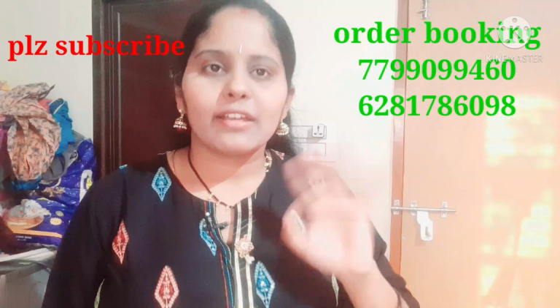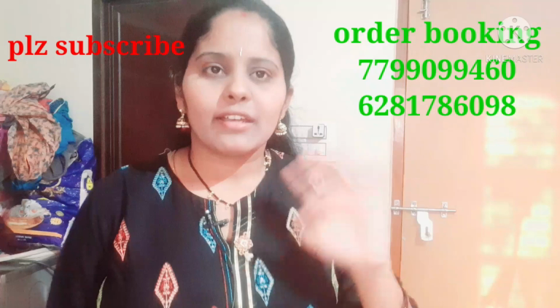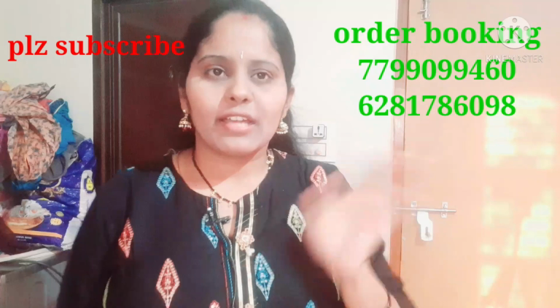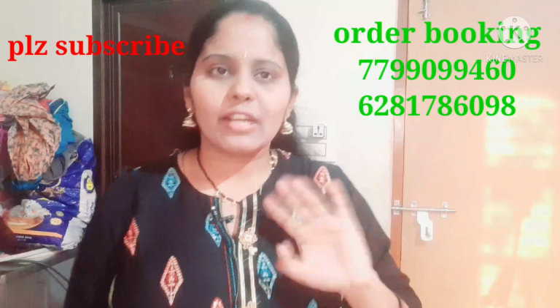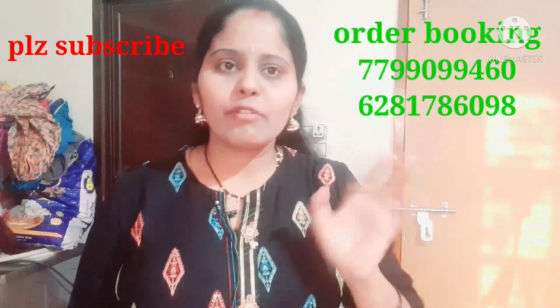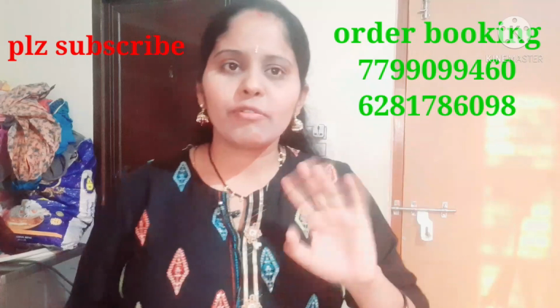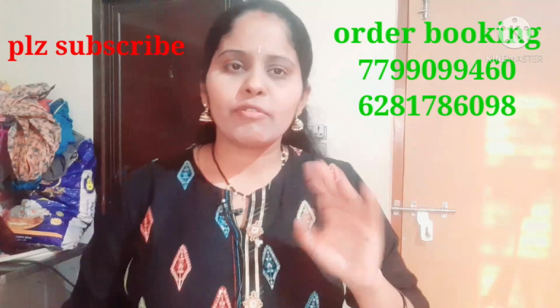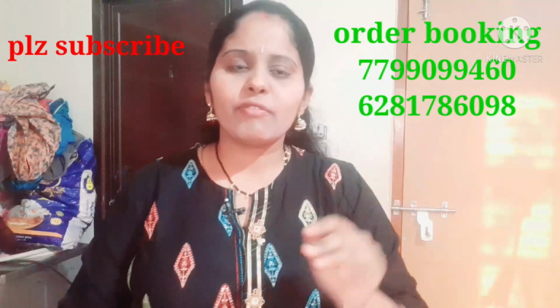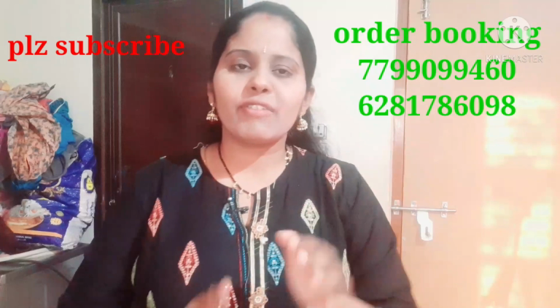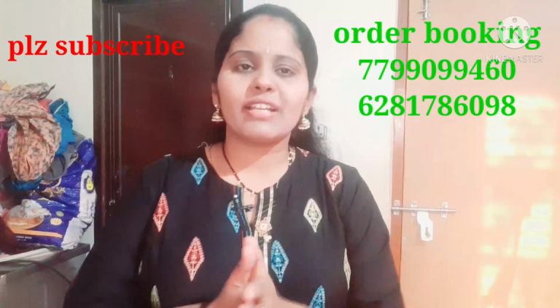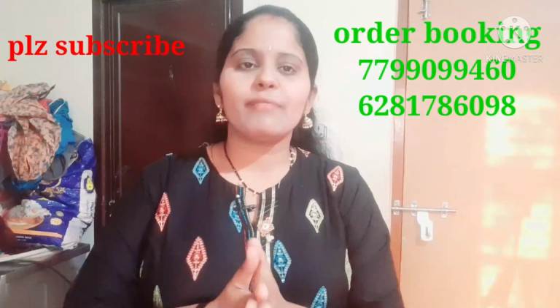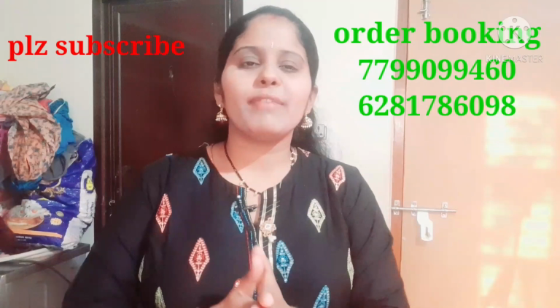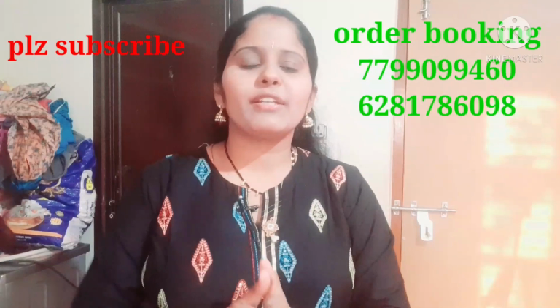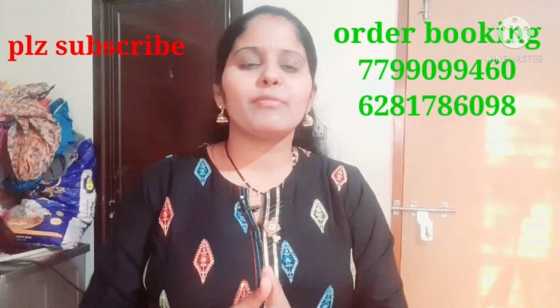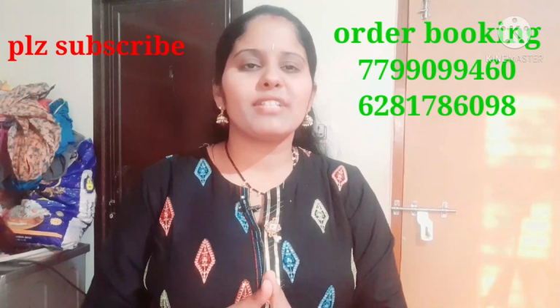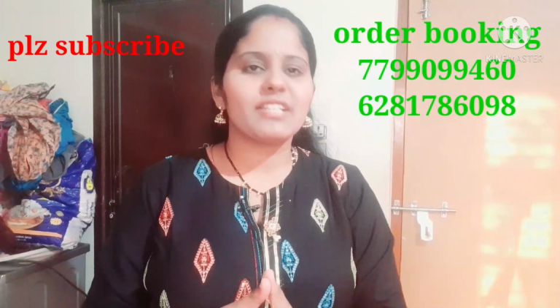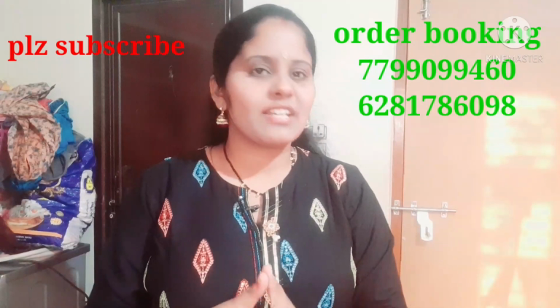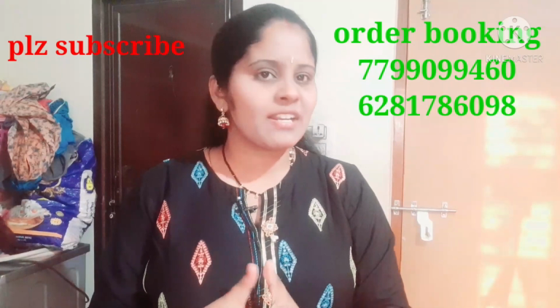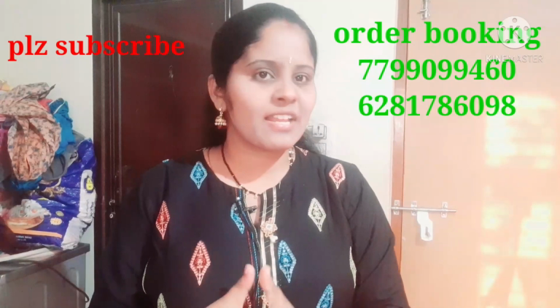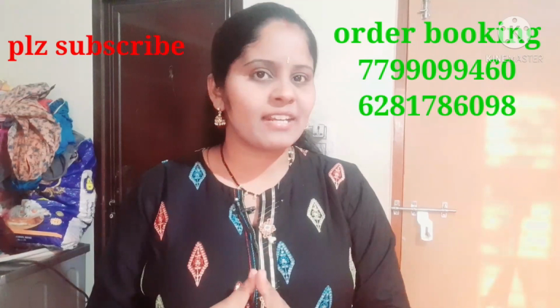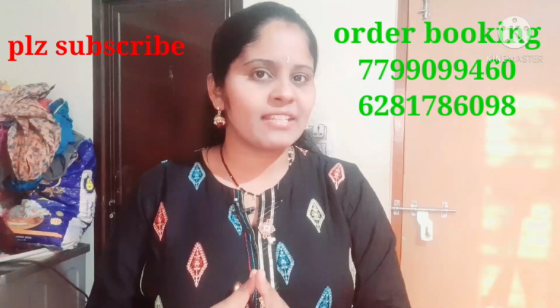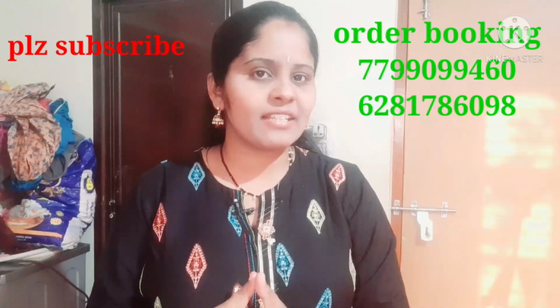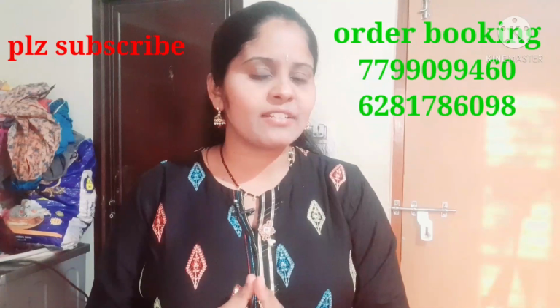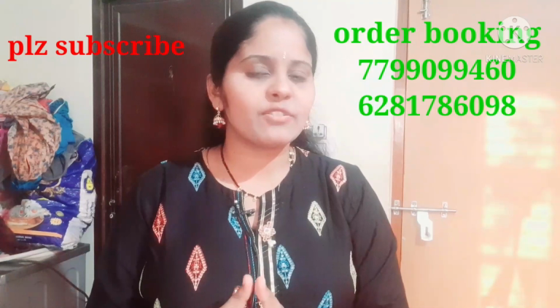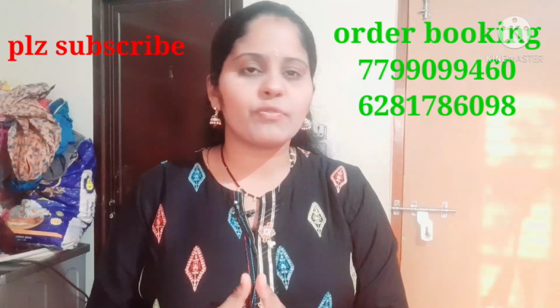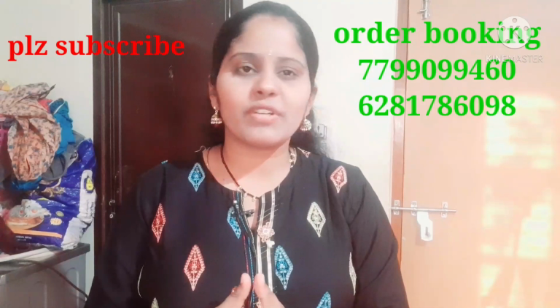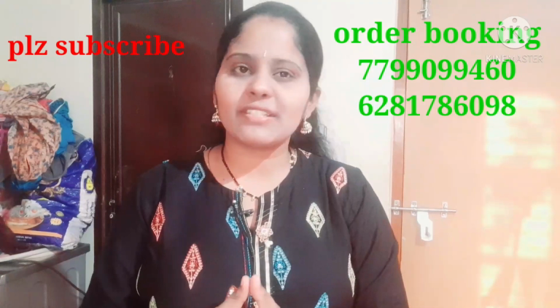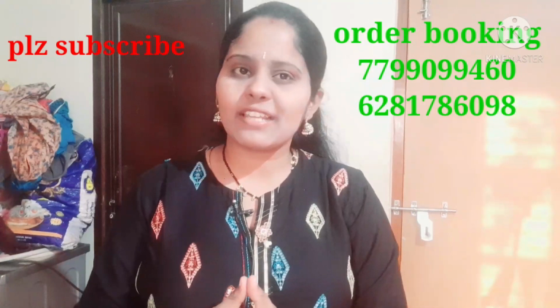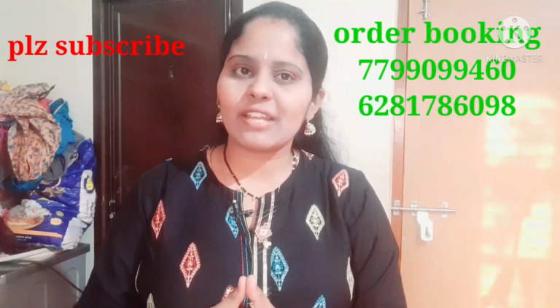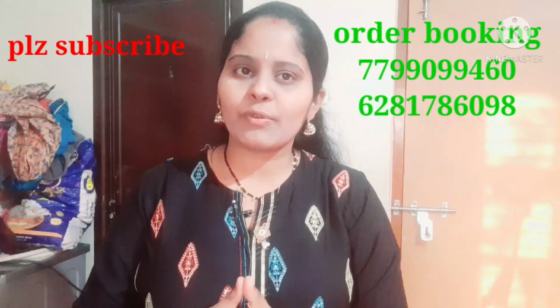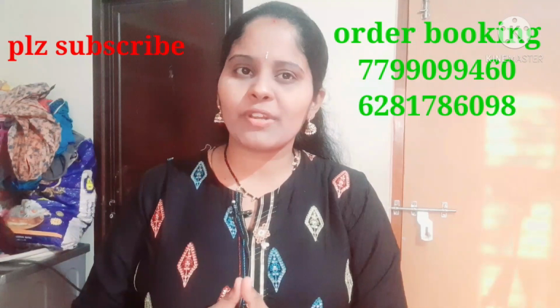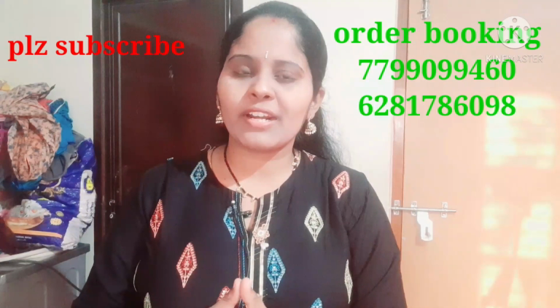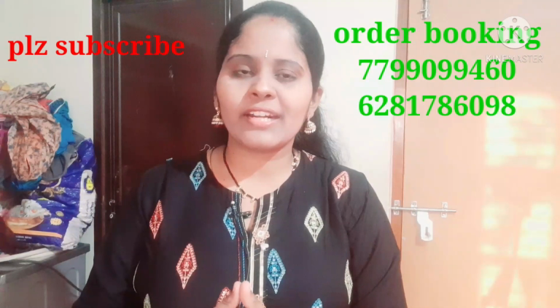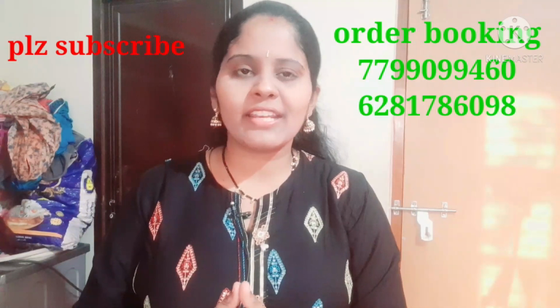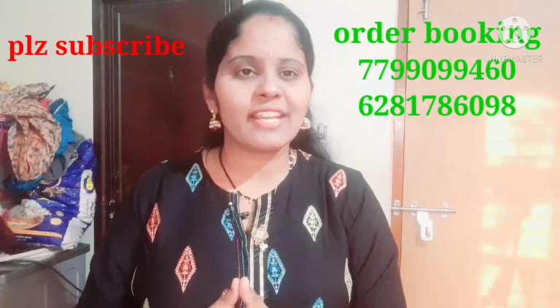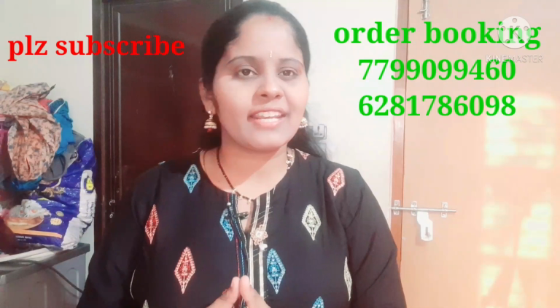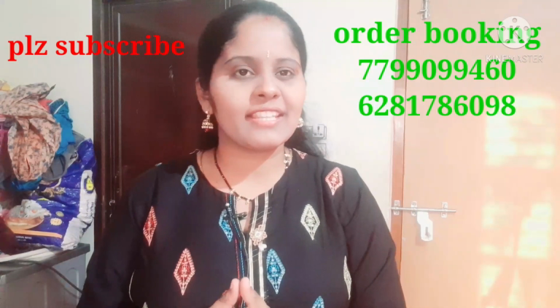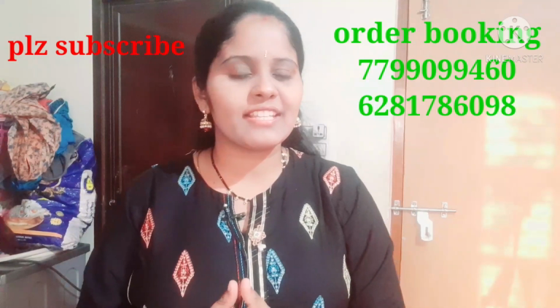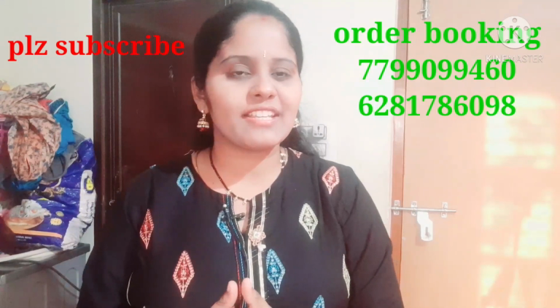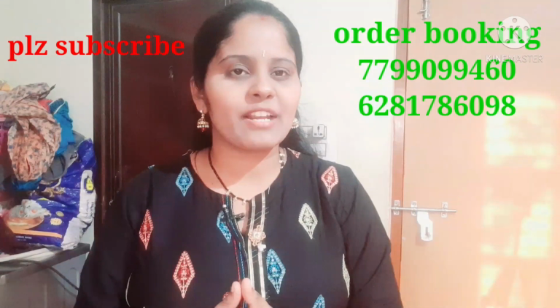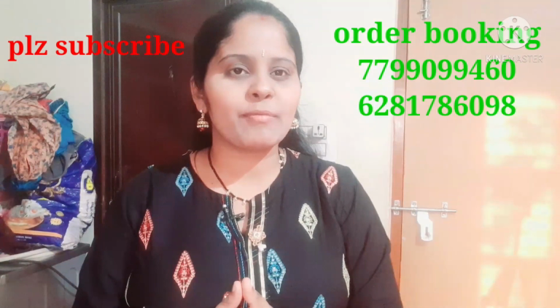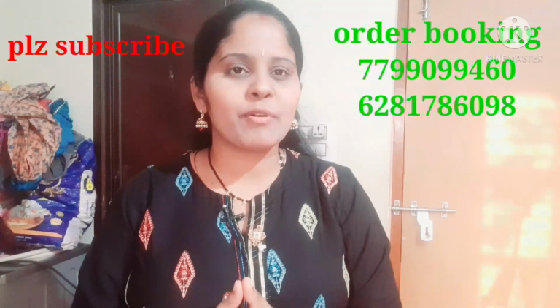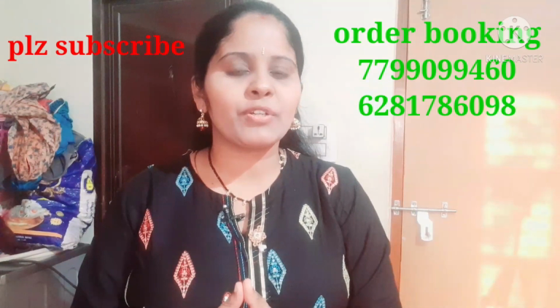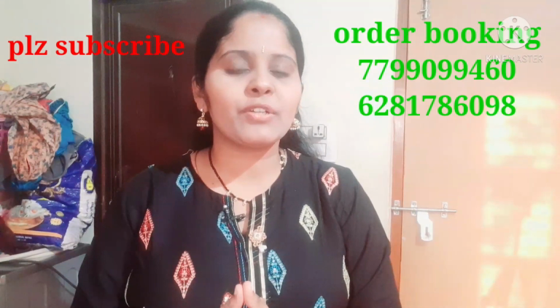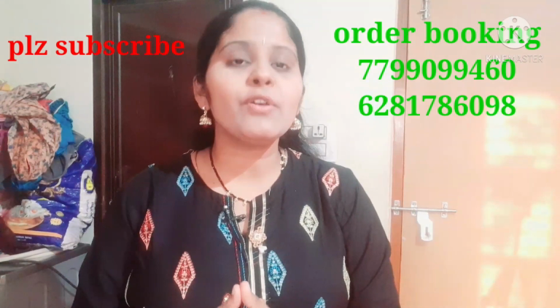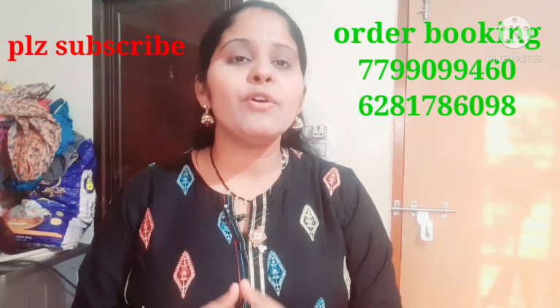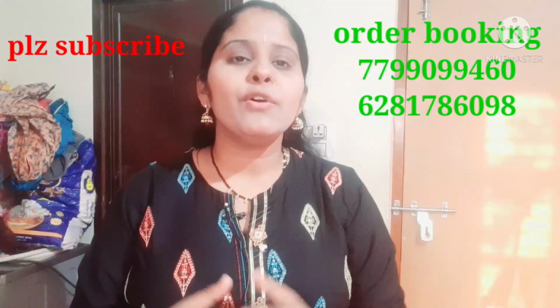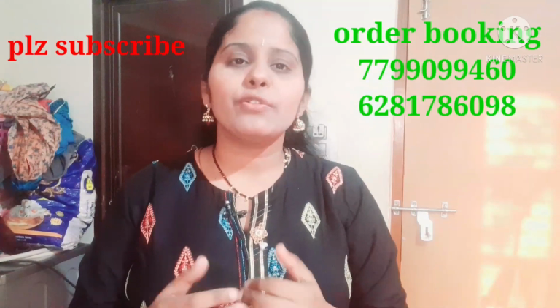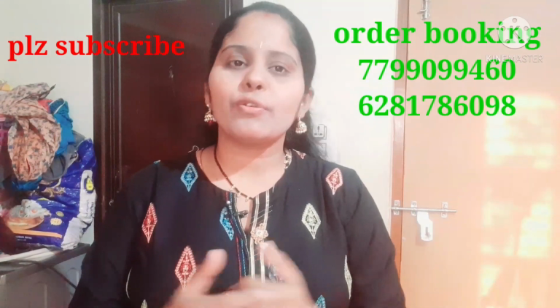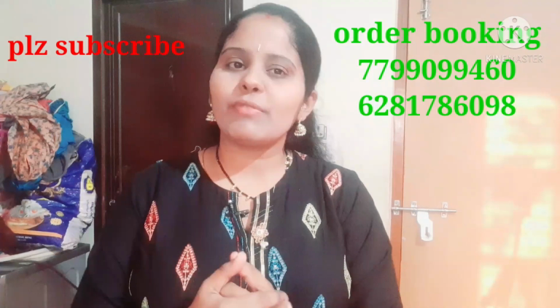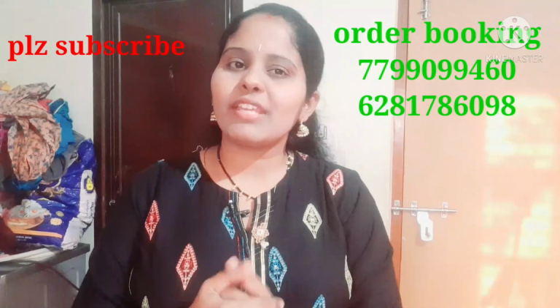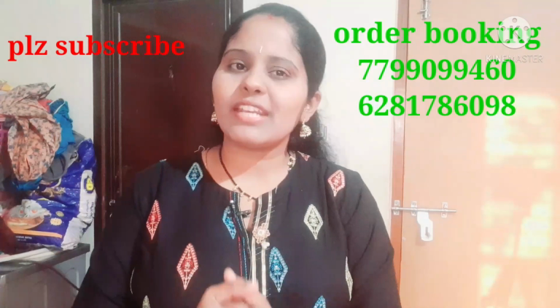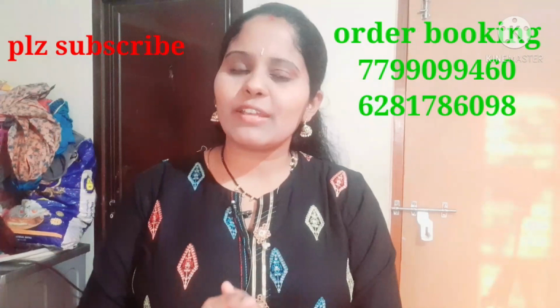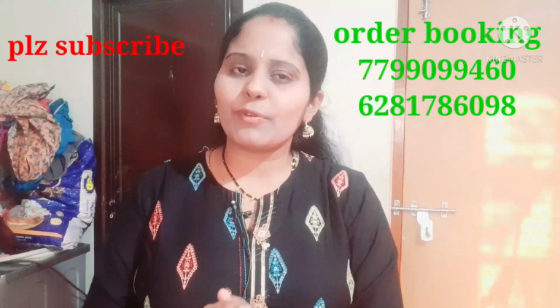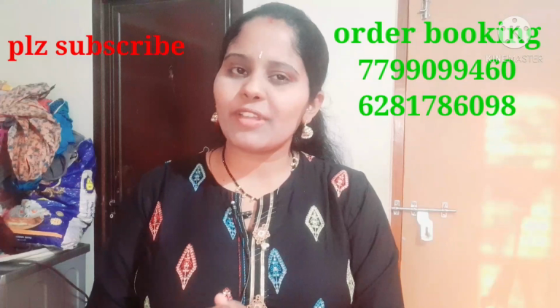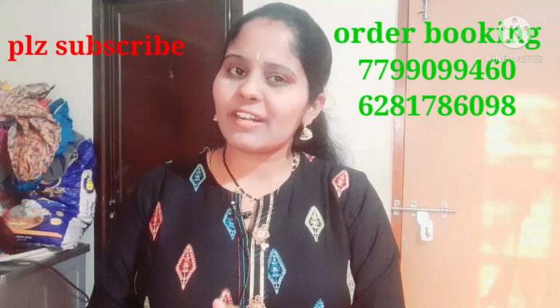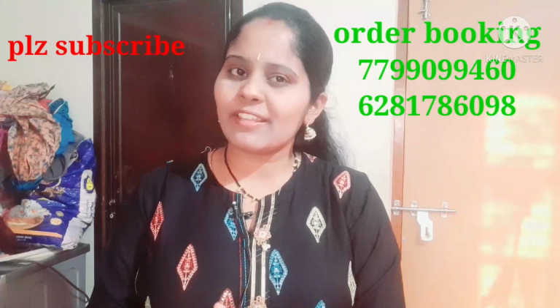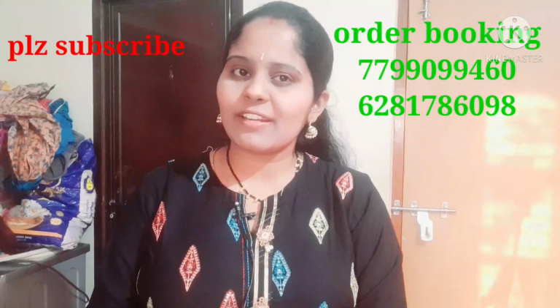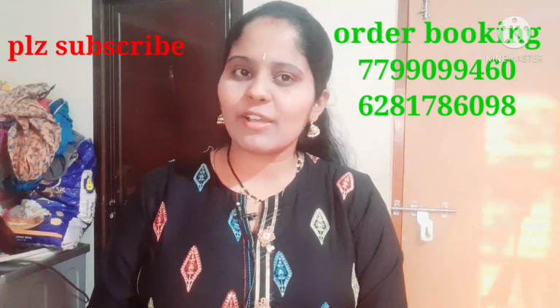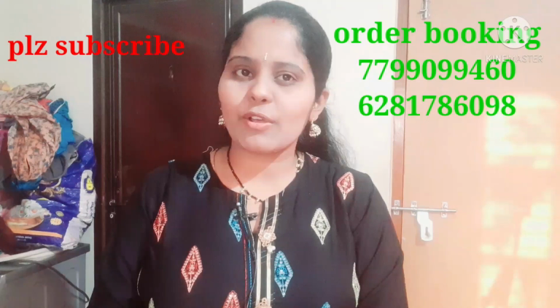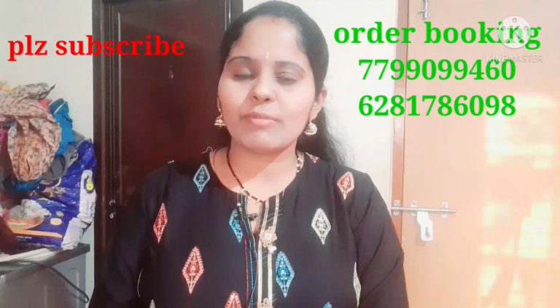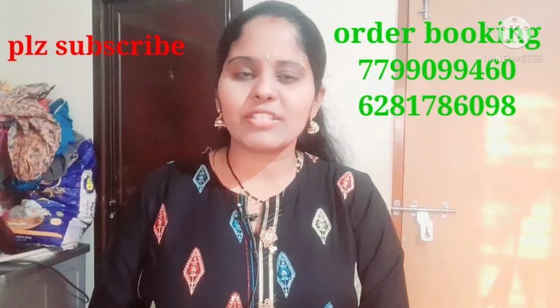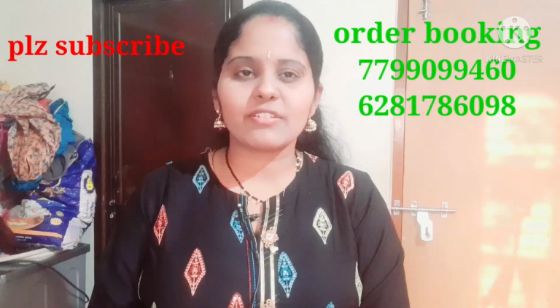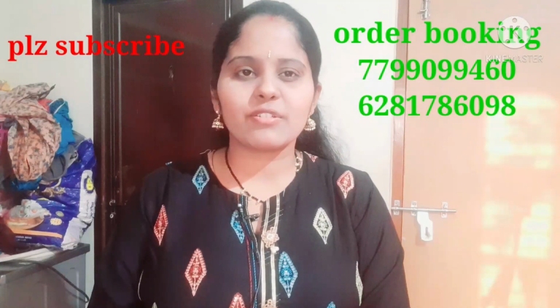Hello everyone, welcome back to my channel Arnitha. Friends, this video is all about me — comment in the comment section if you want to know more.